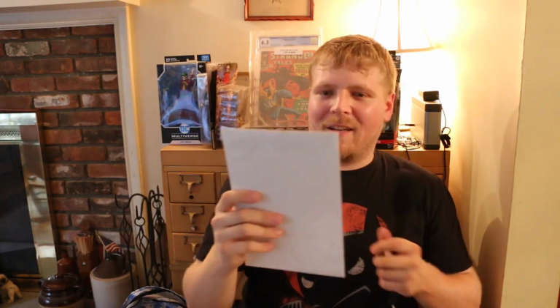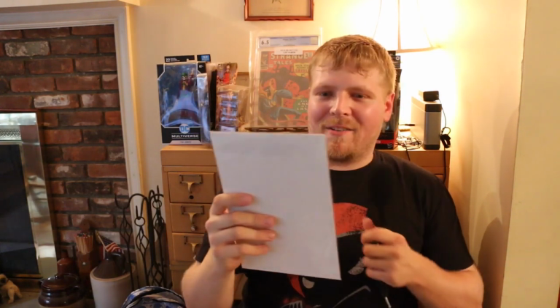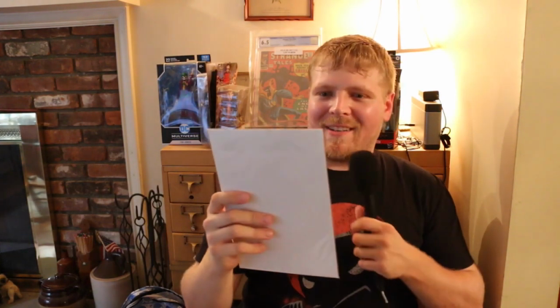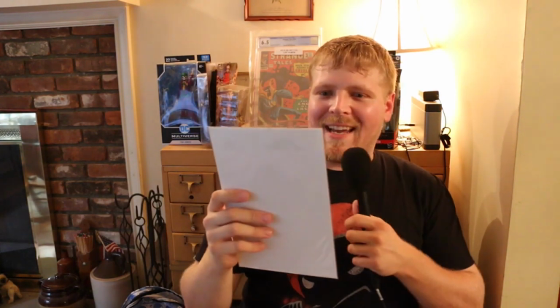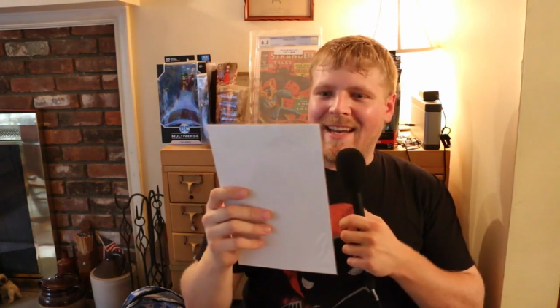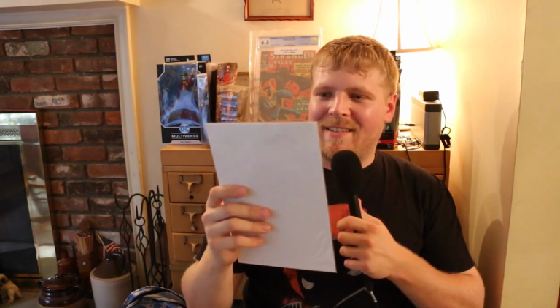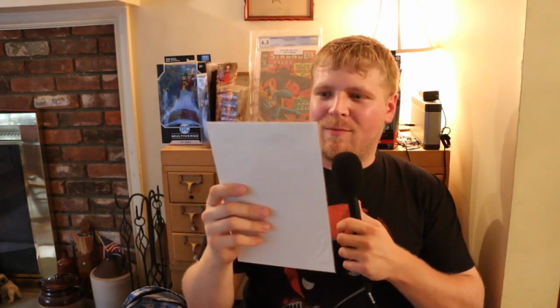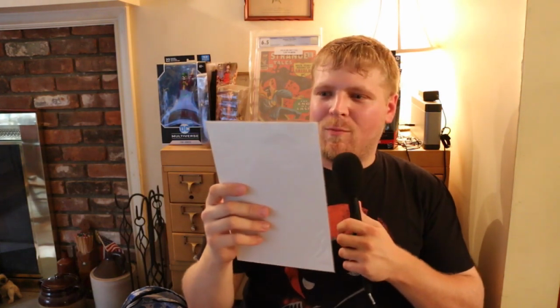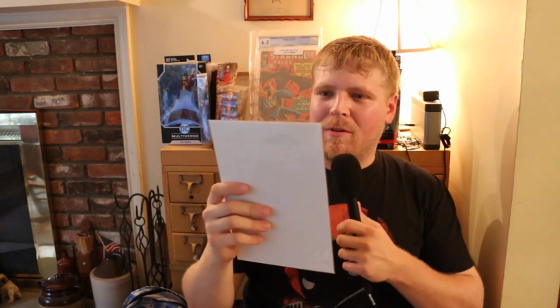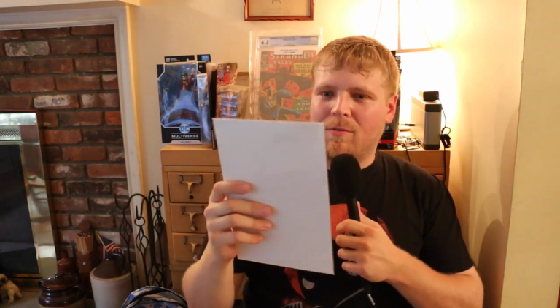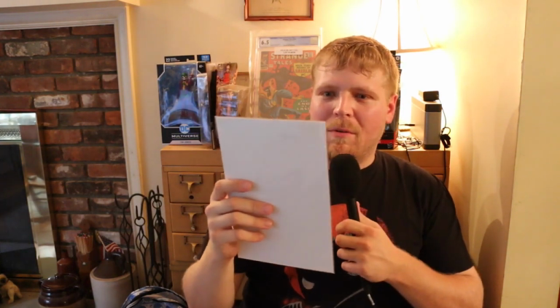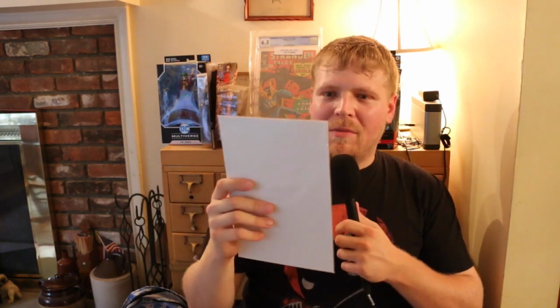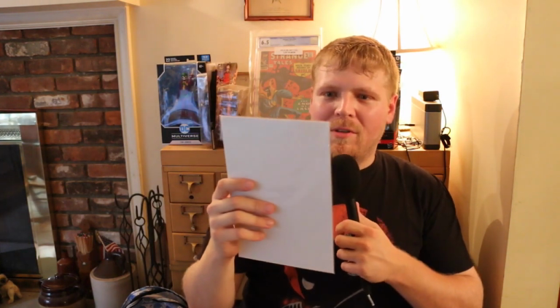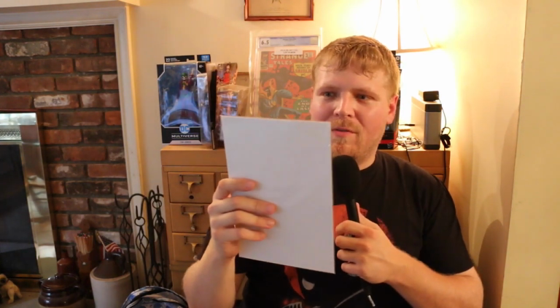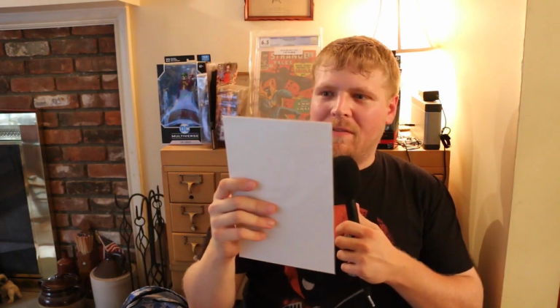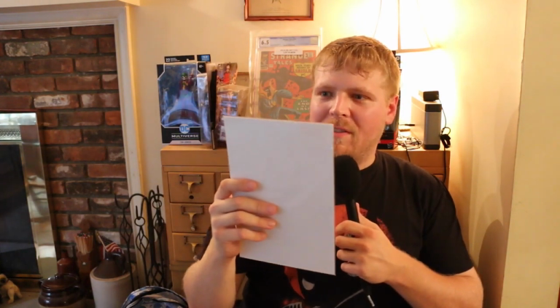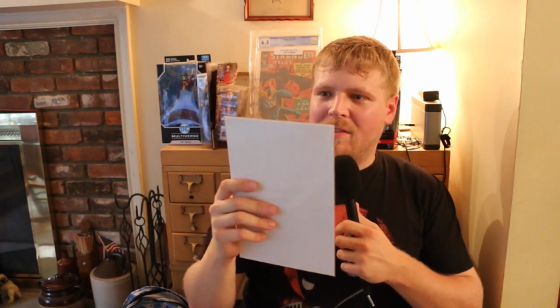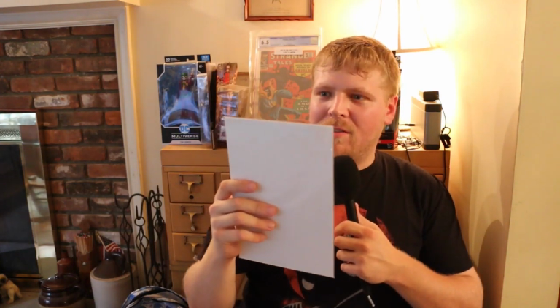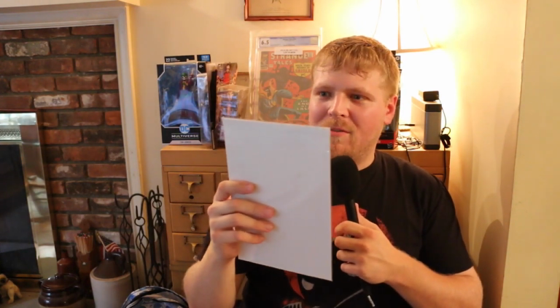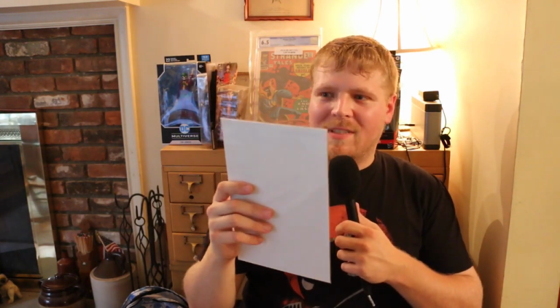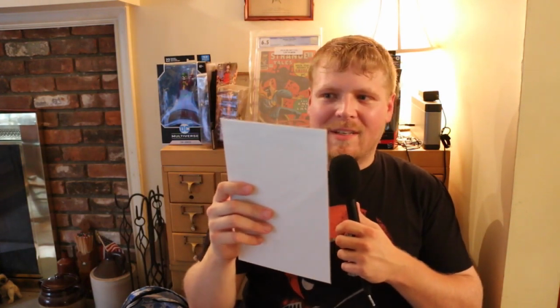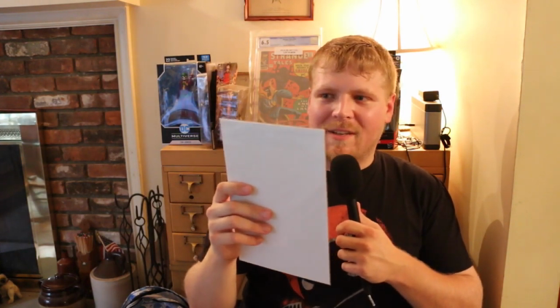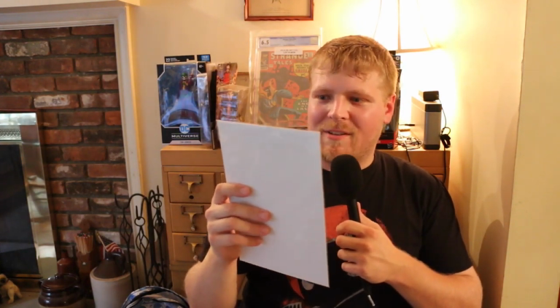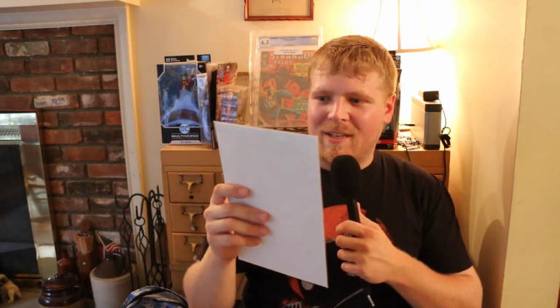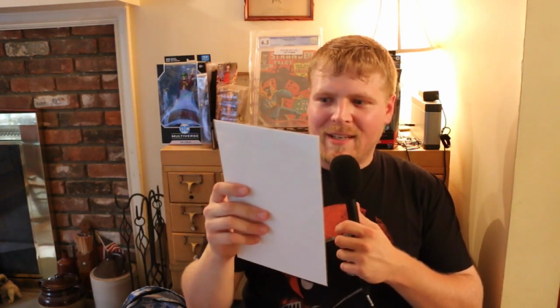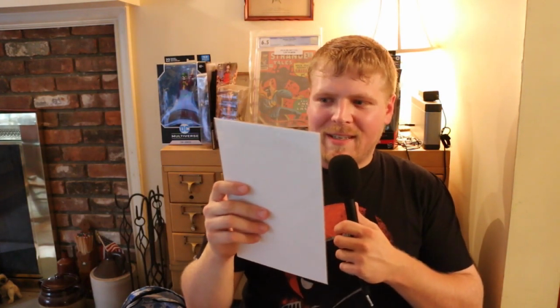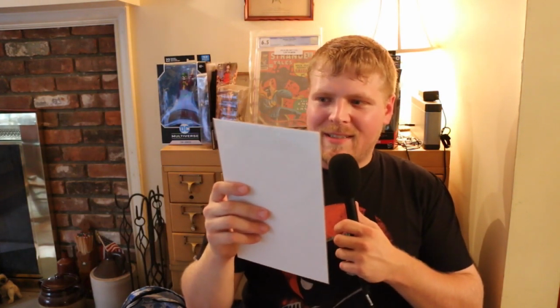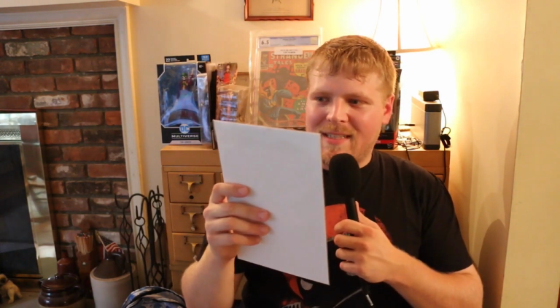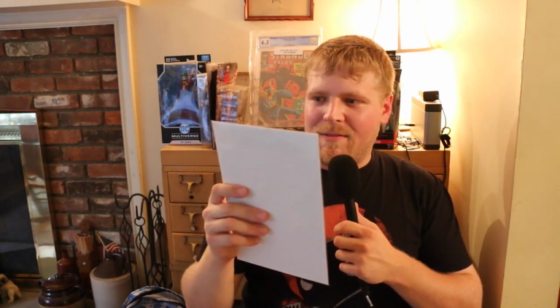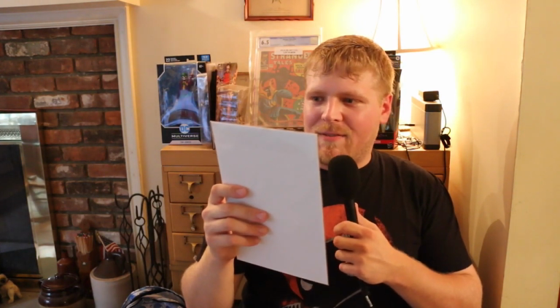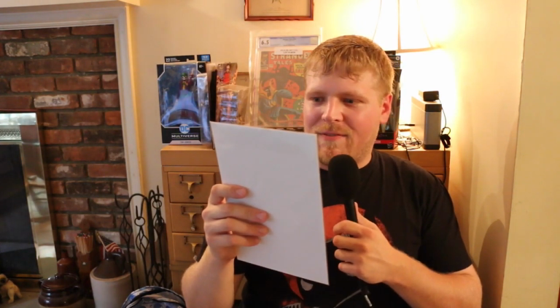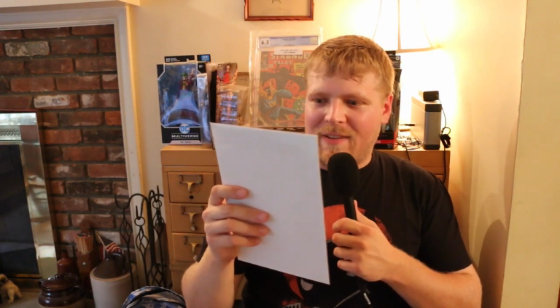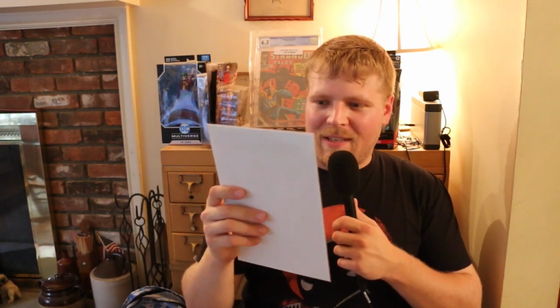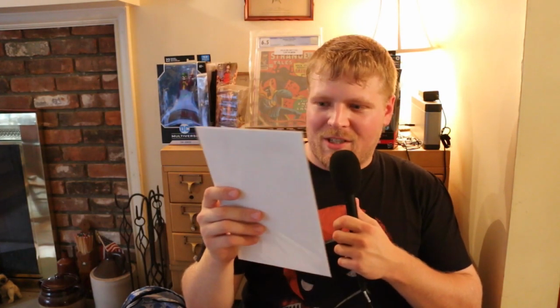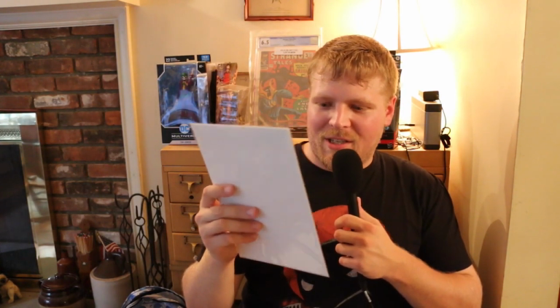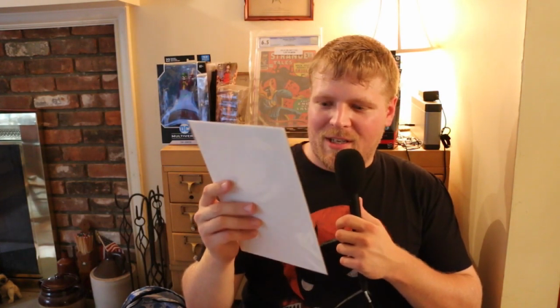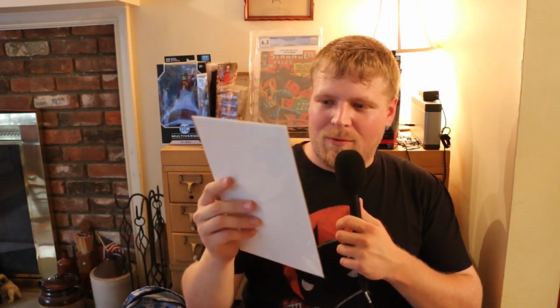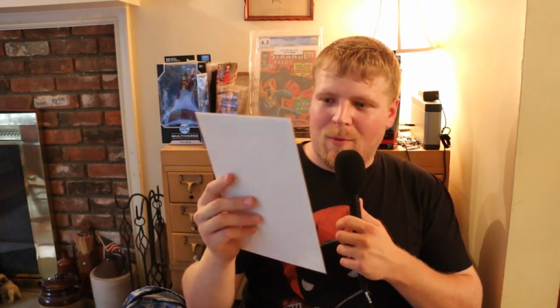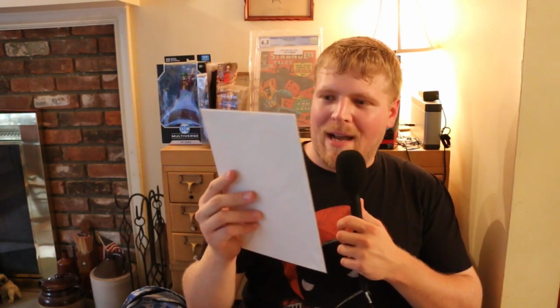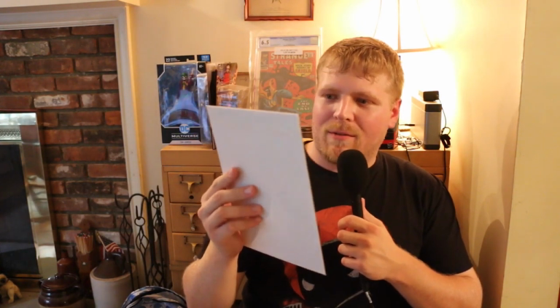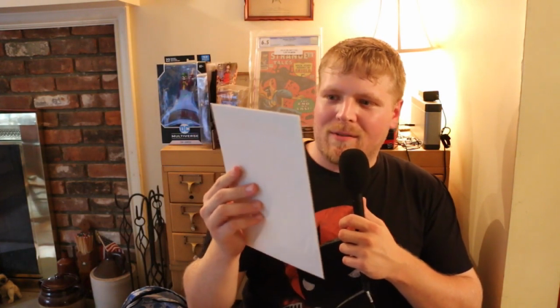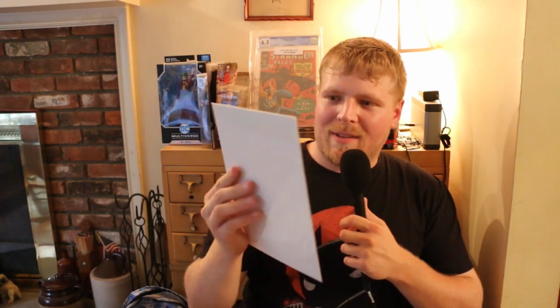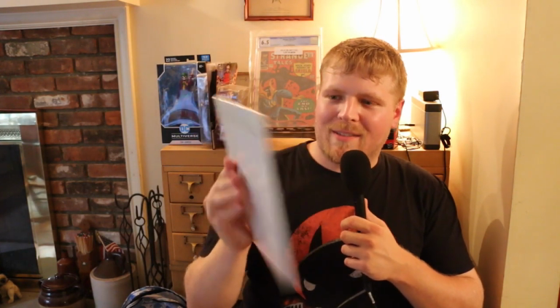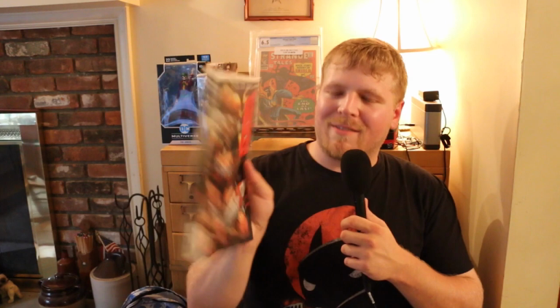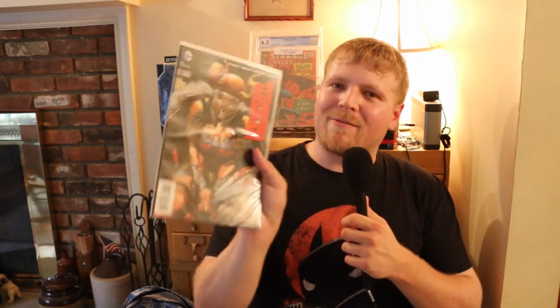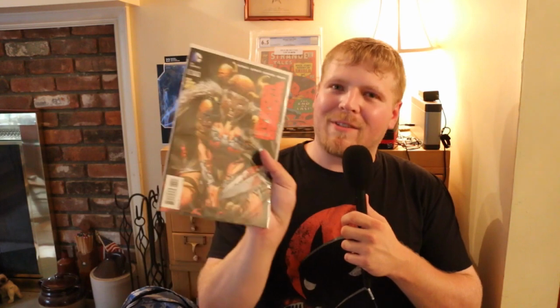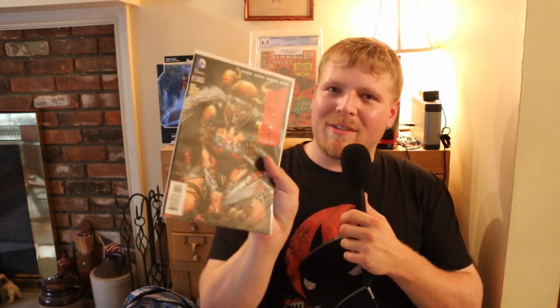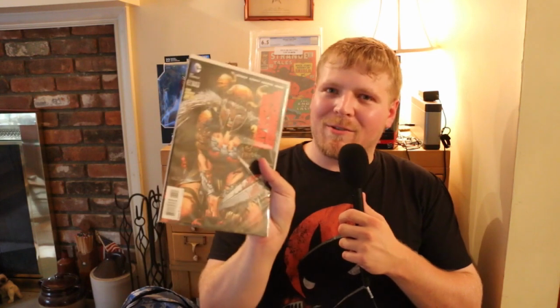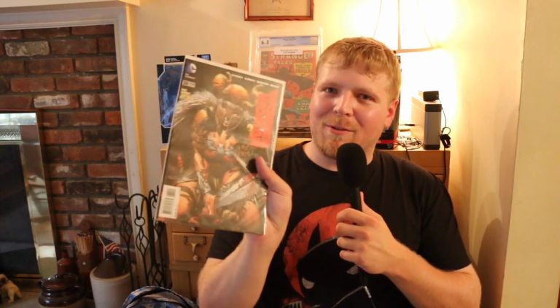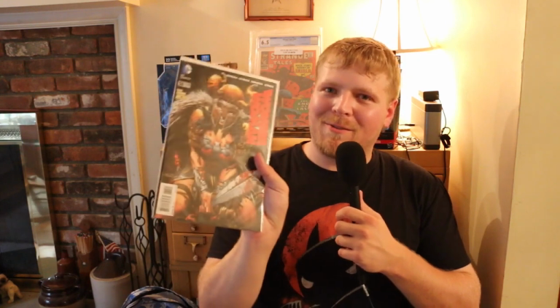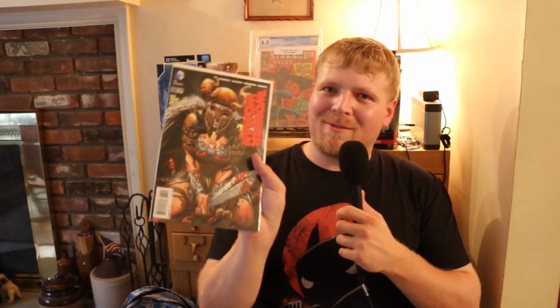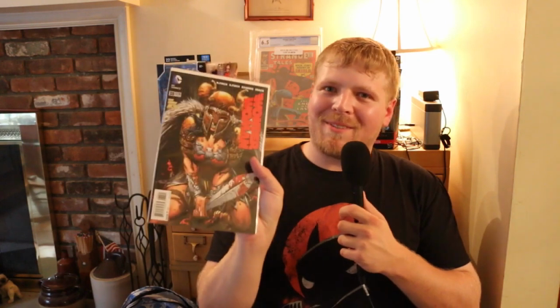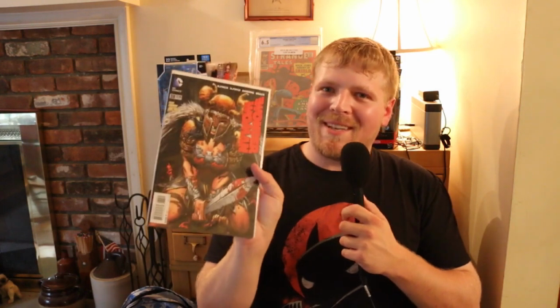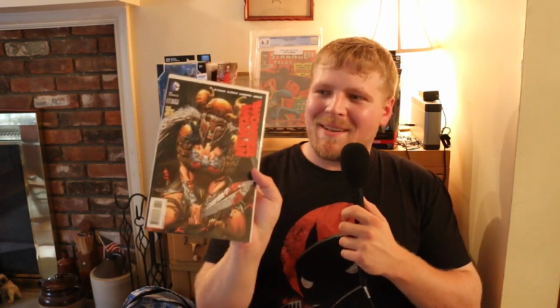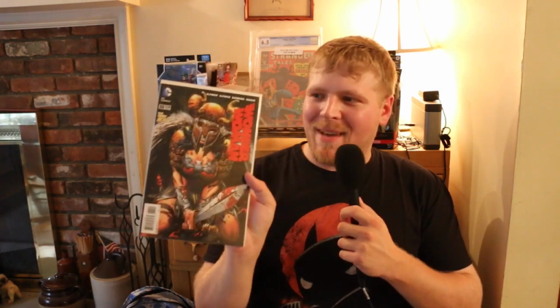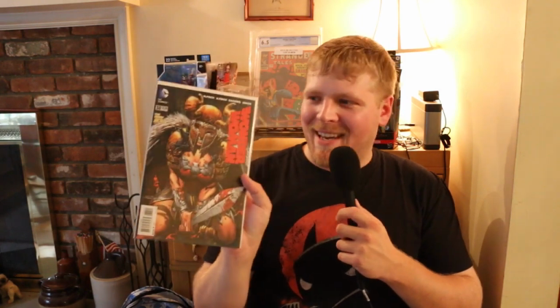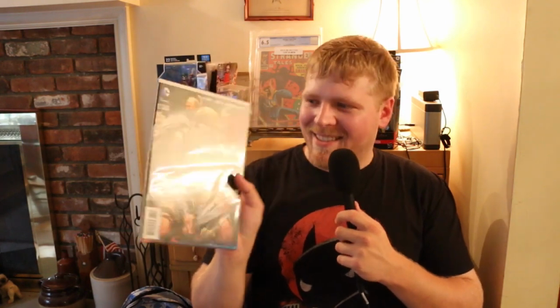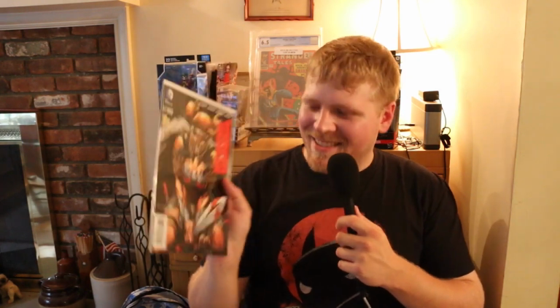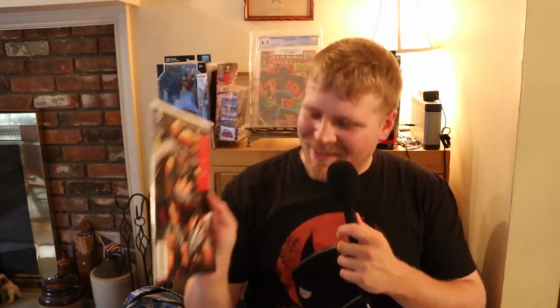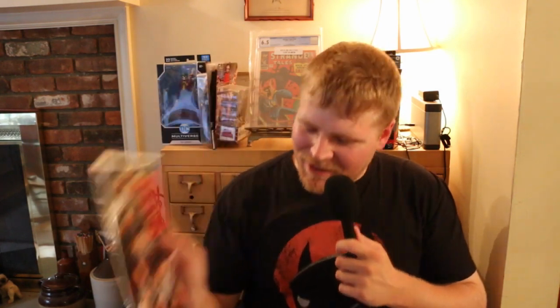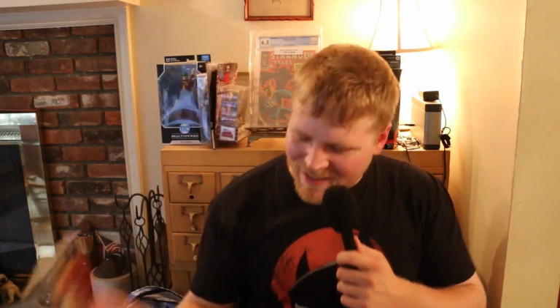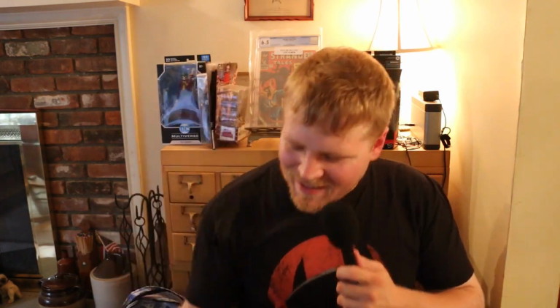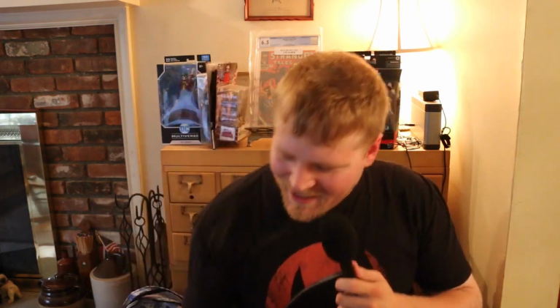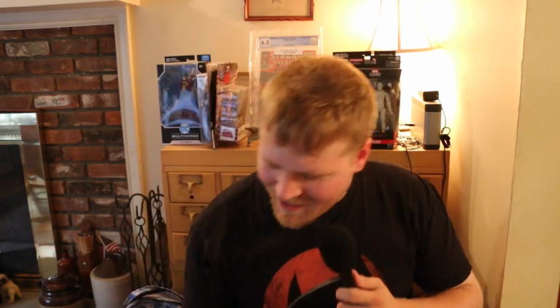Another nice Wonder Woman New 52 — it's another David Finch. That's a really cool badass cover right there.